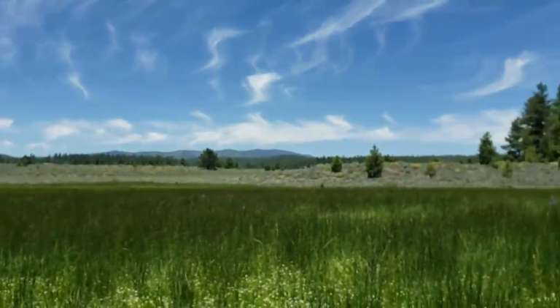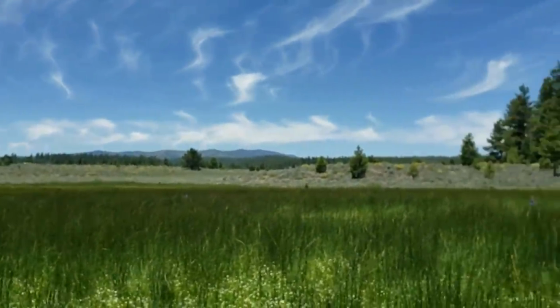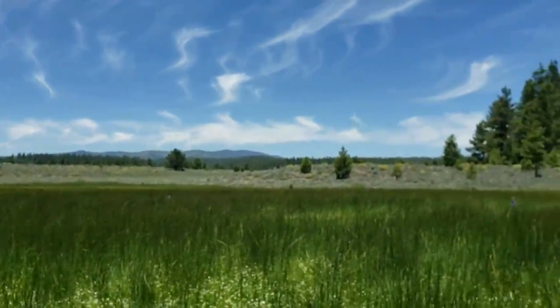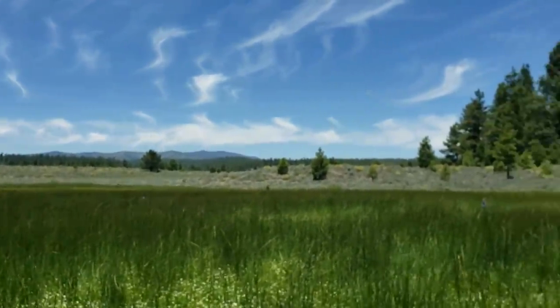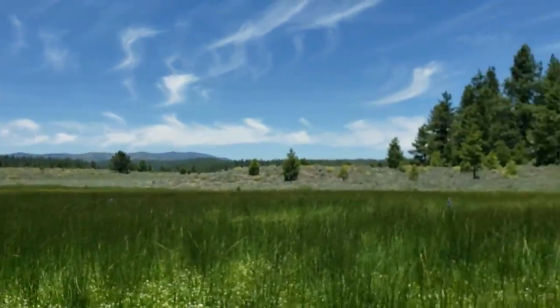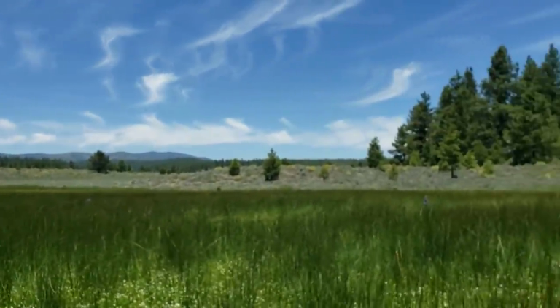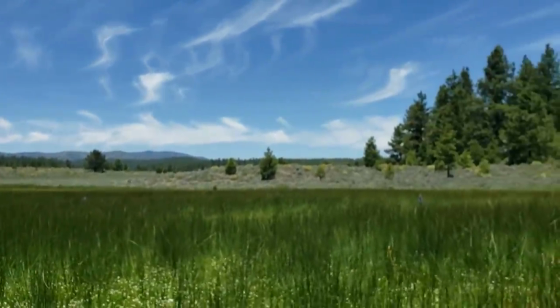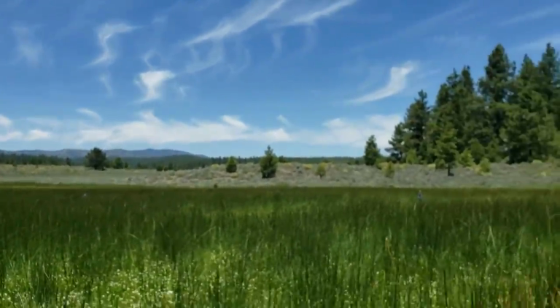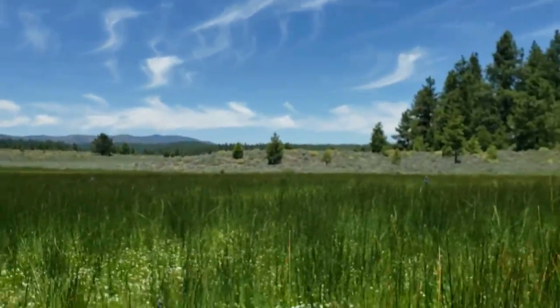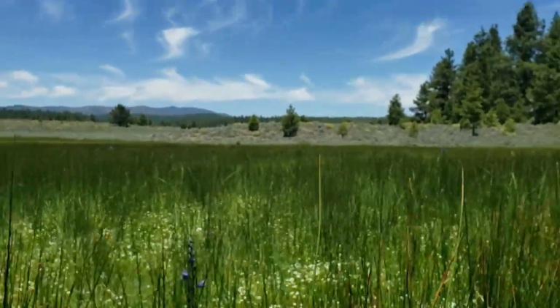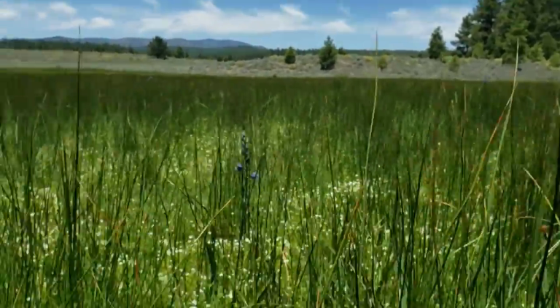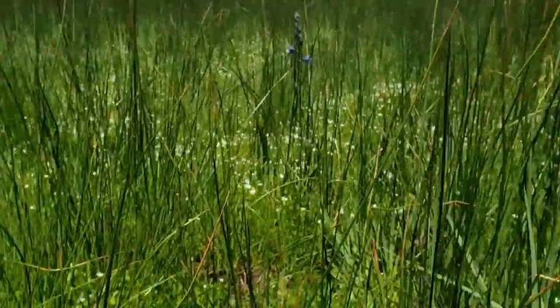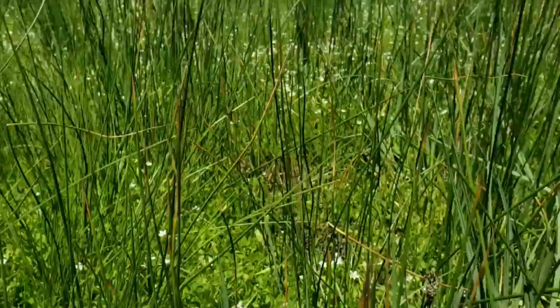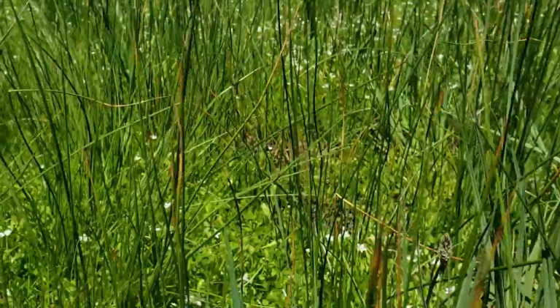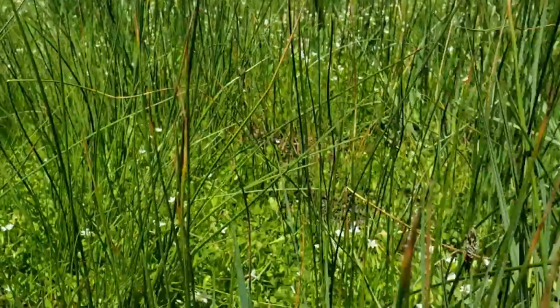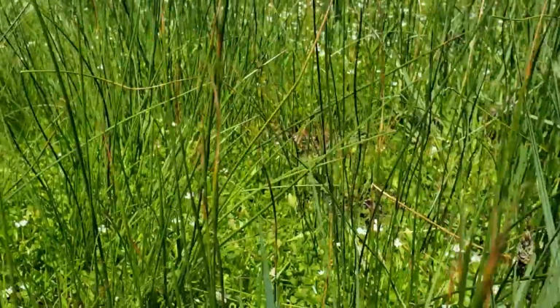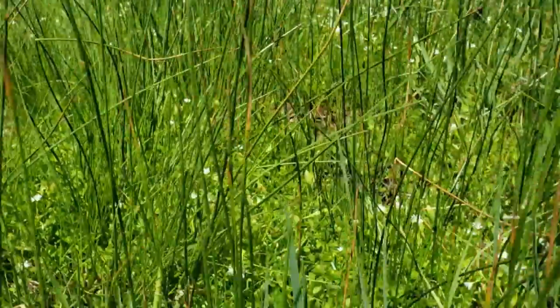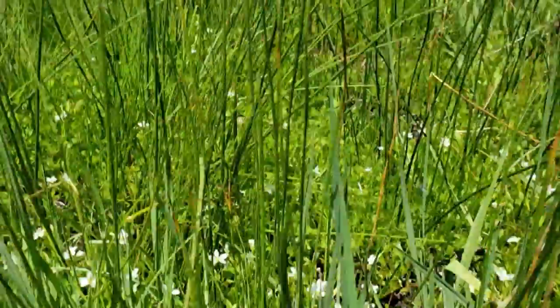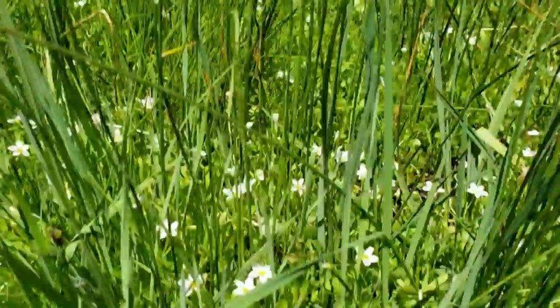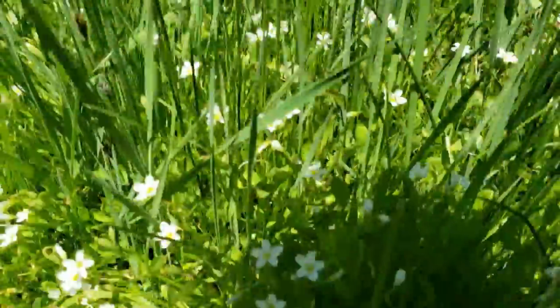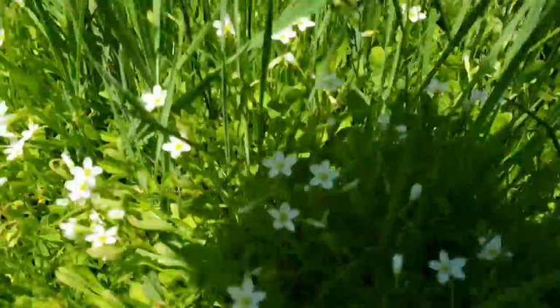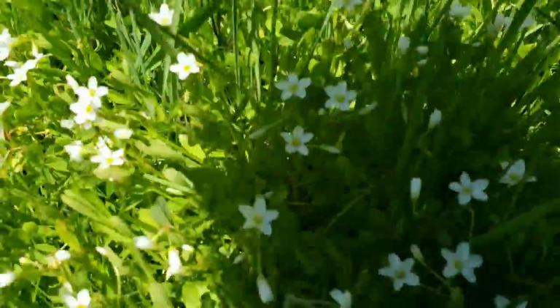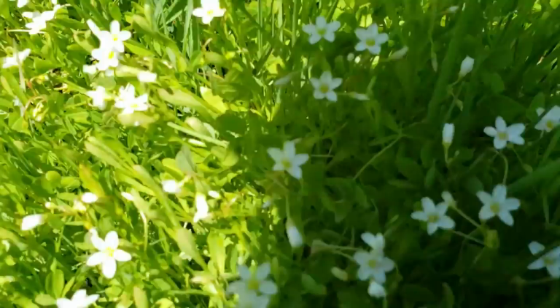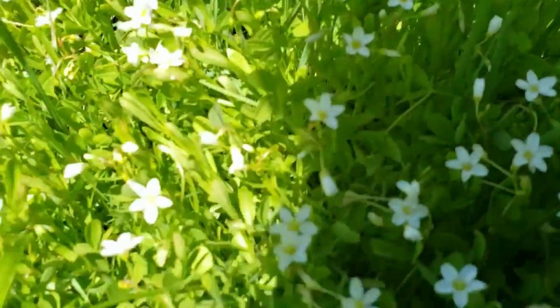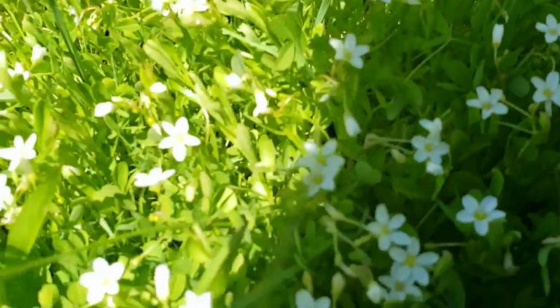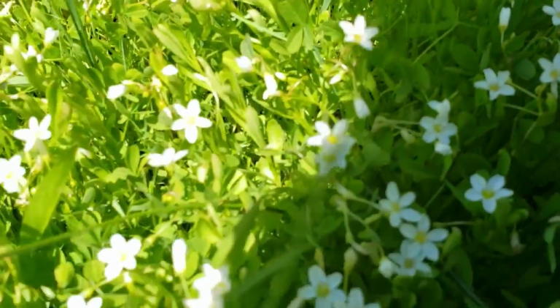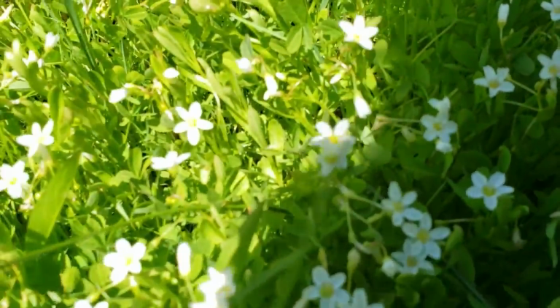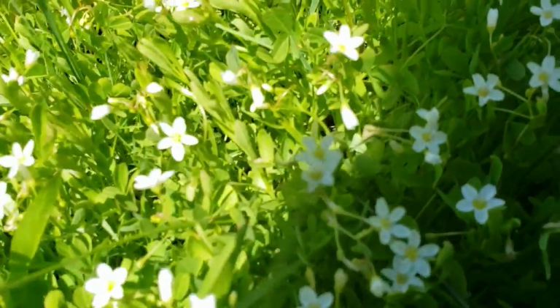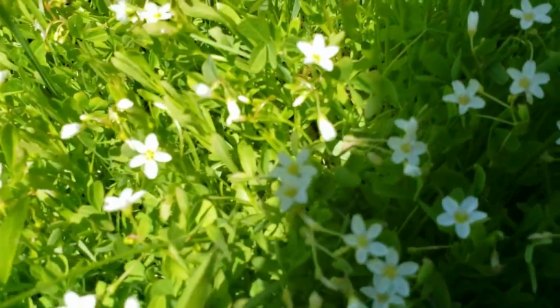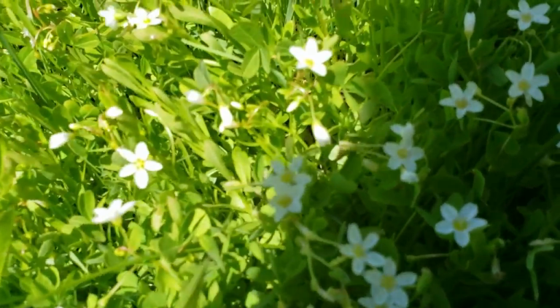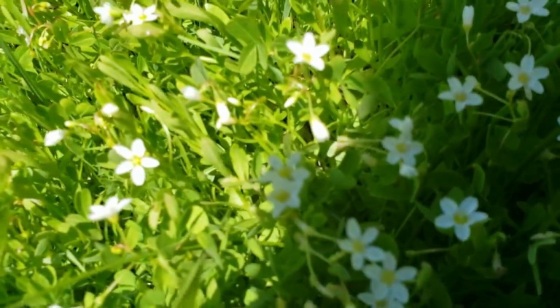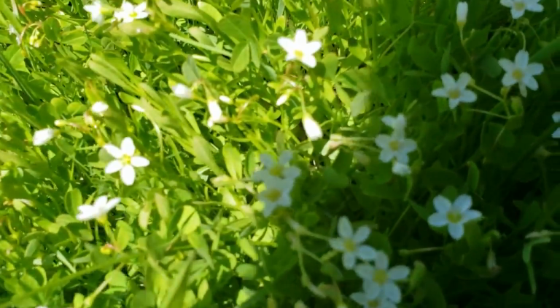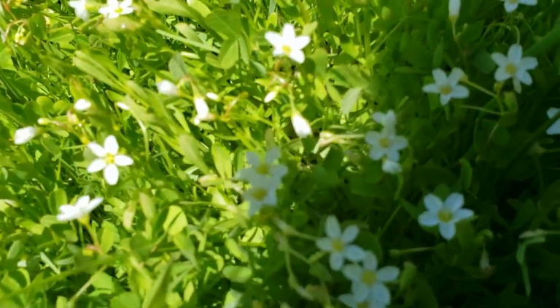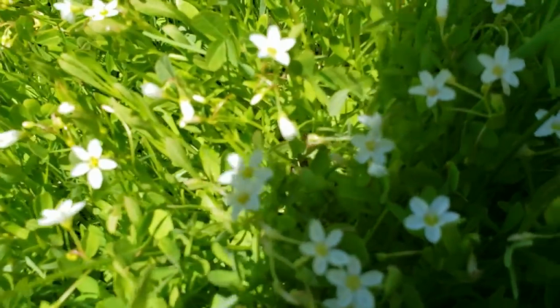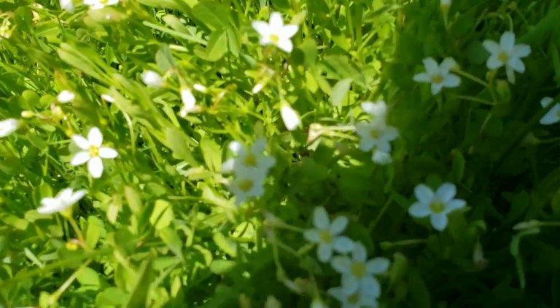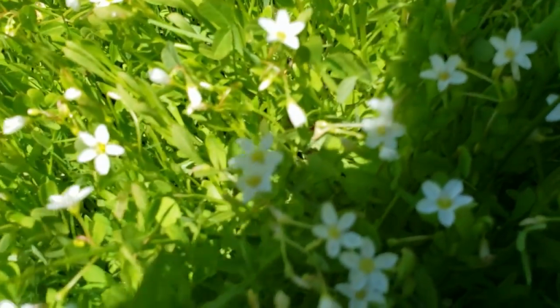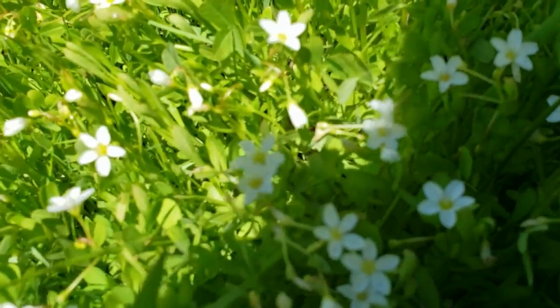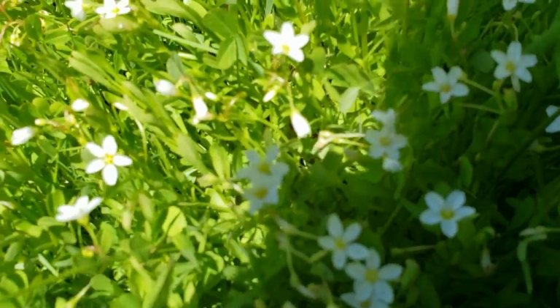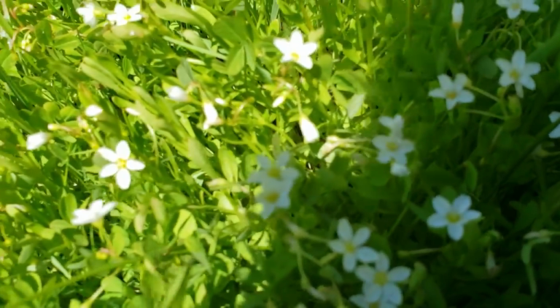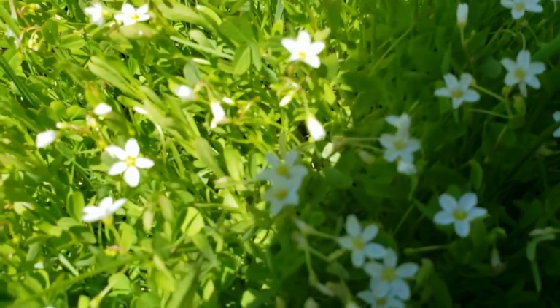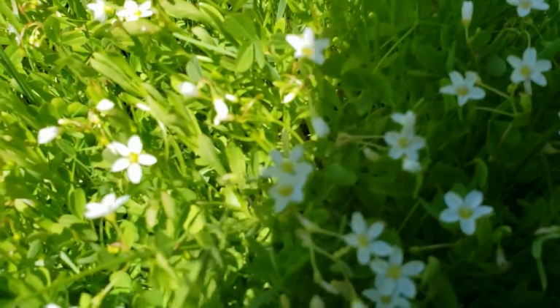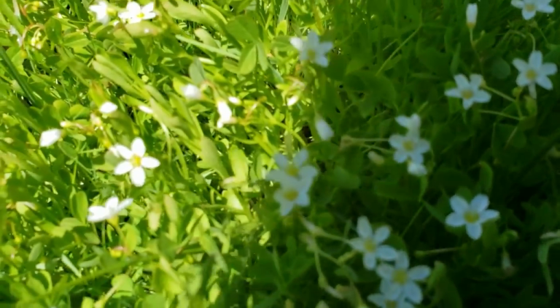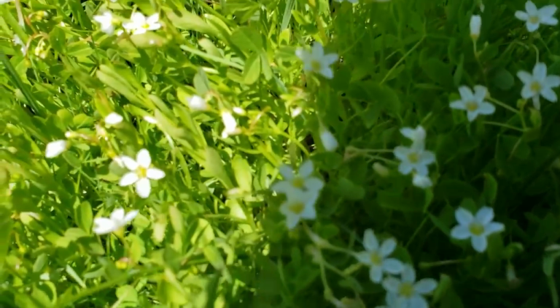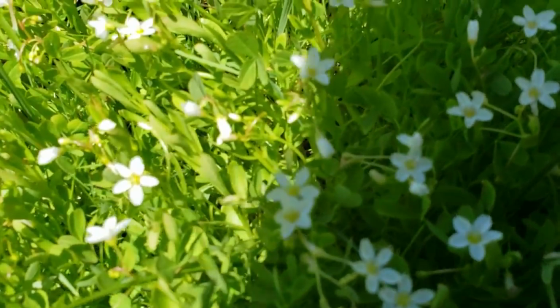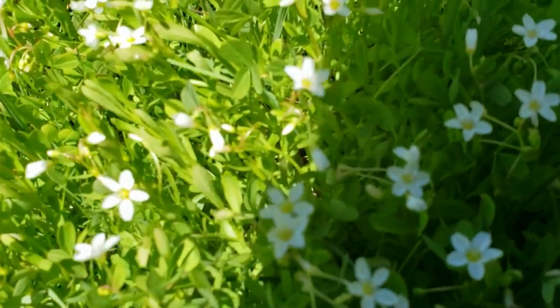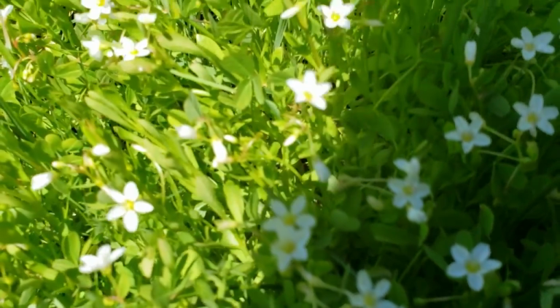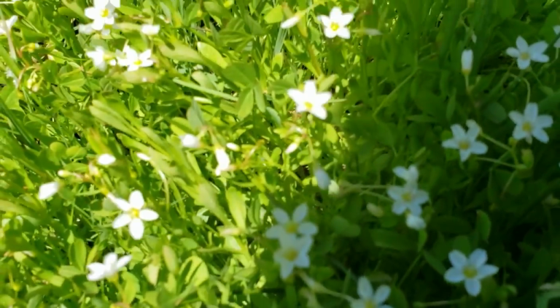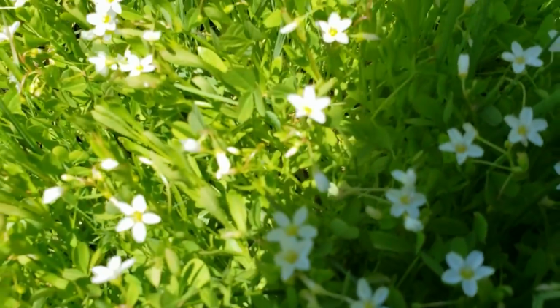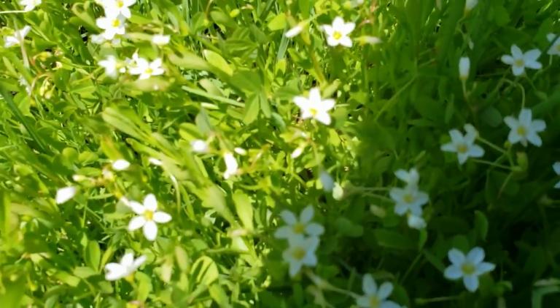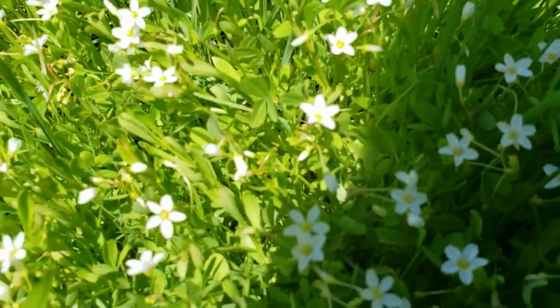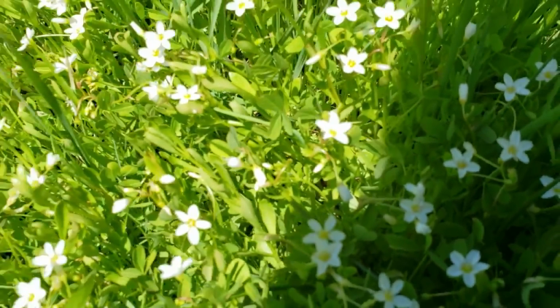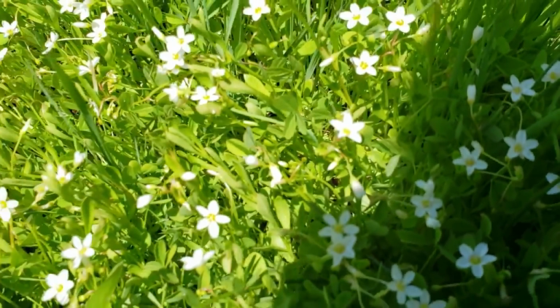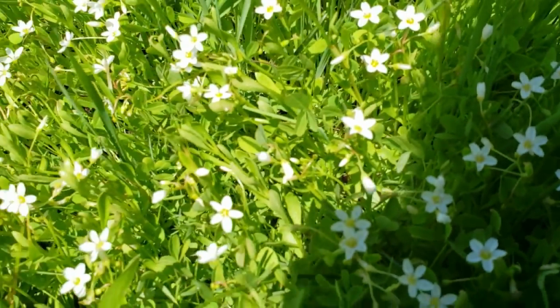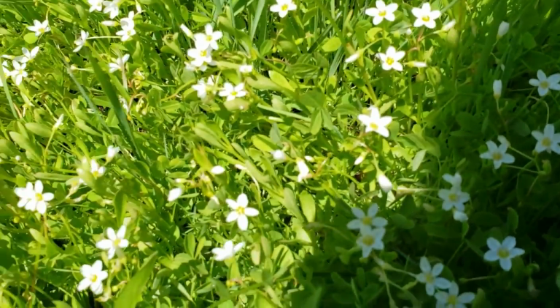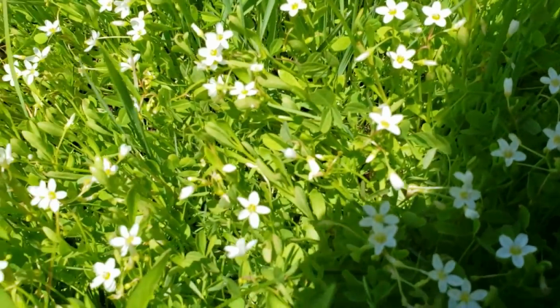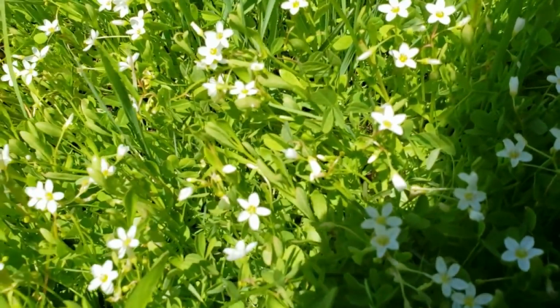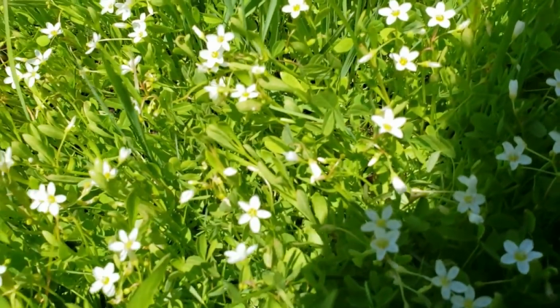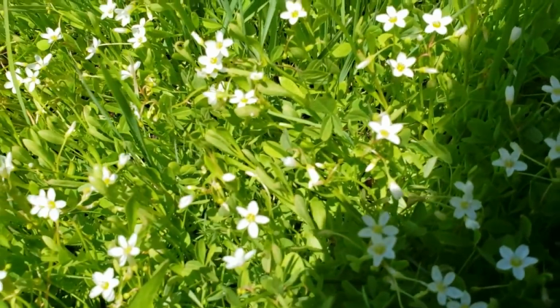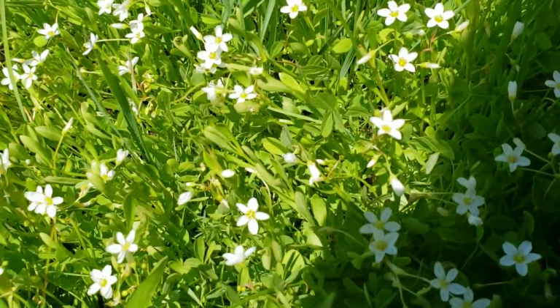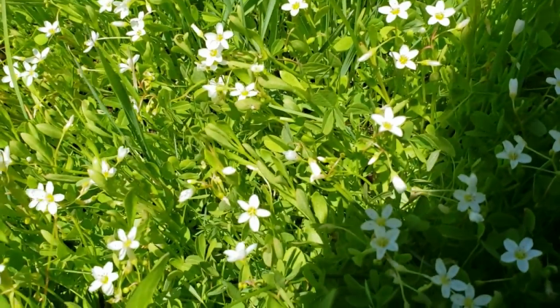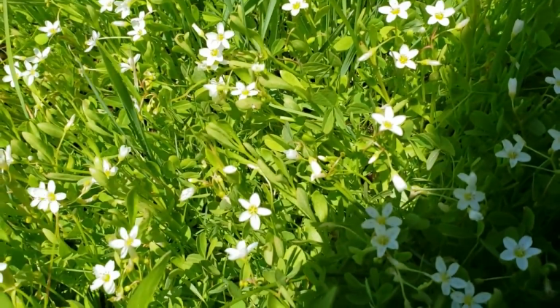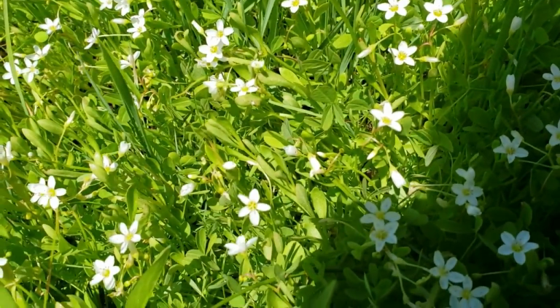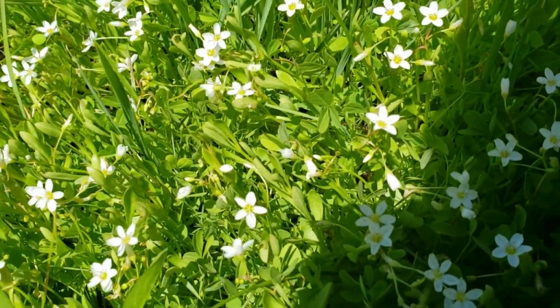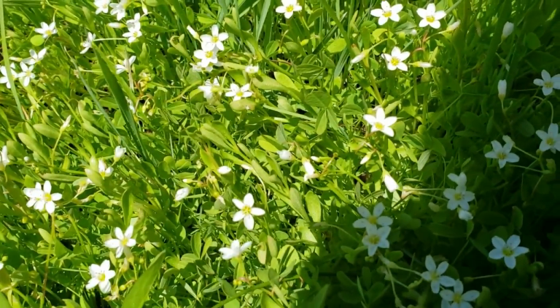I don't know what this little white flower is — maybe Amantia of some sort, growing on the edge of this wet area.